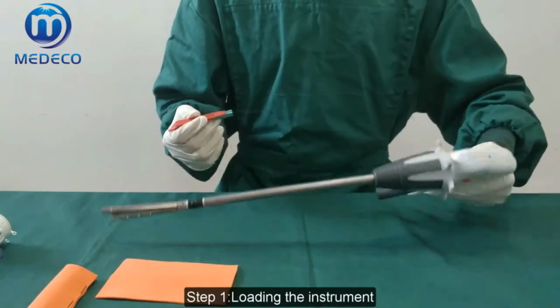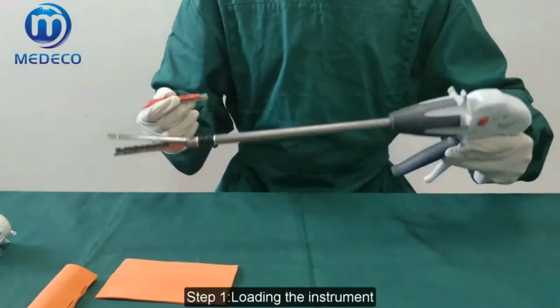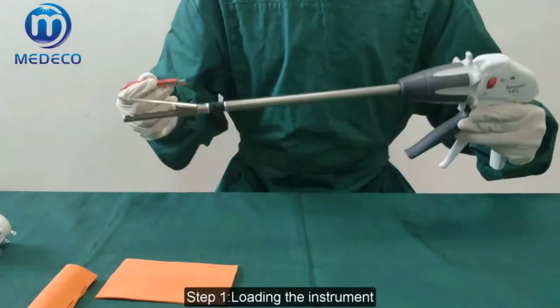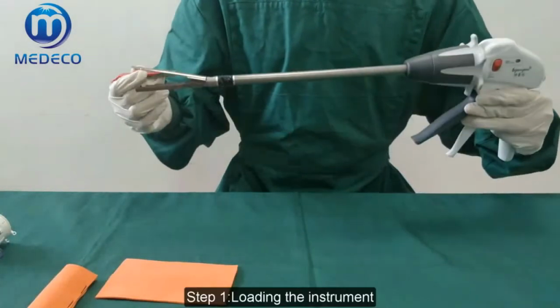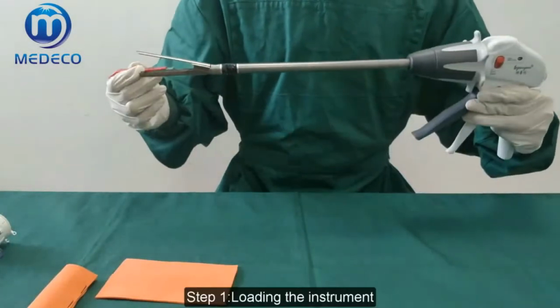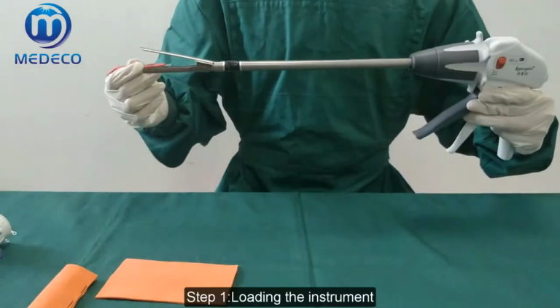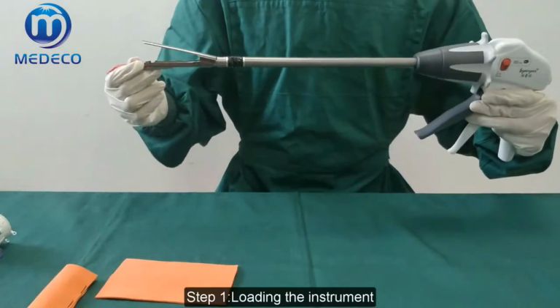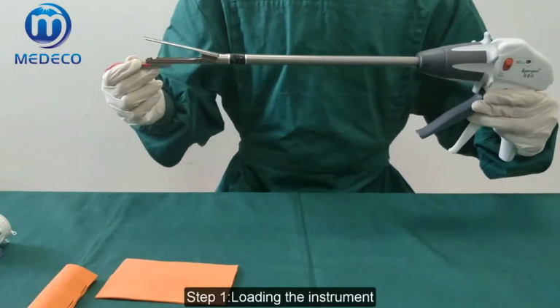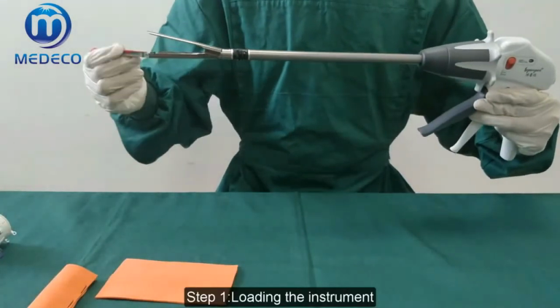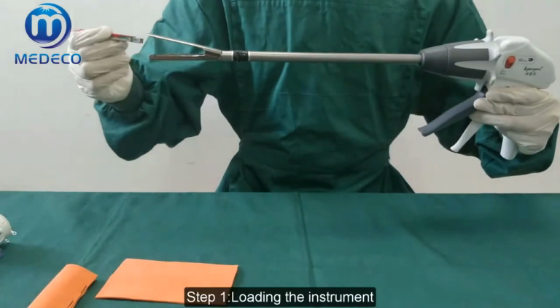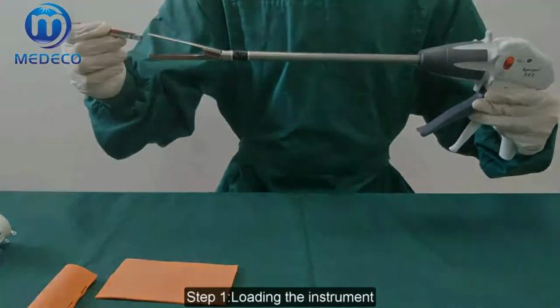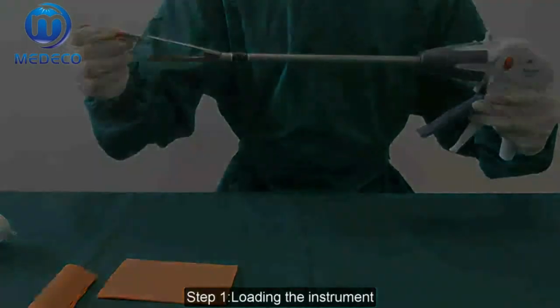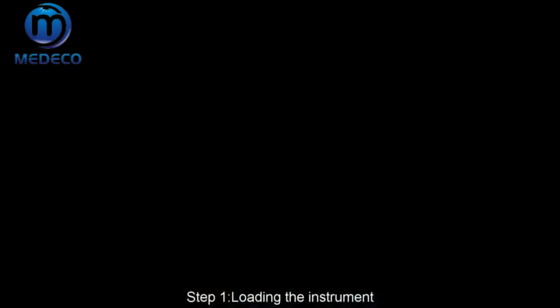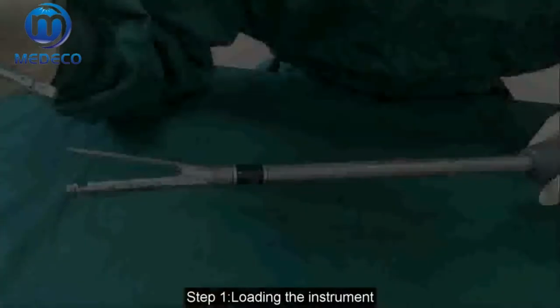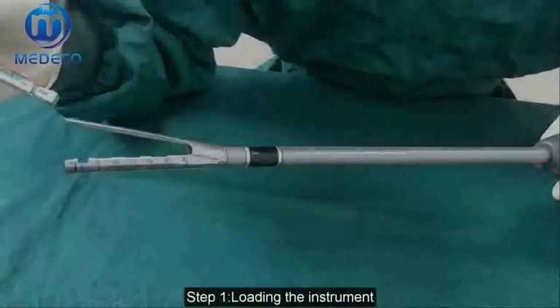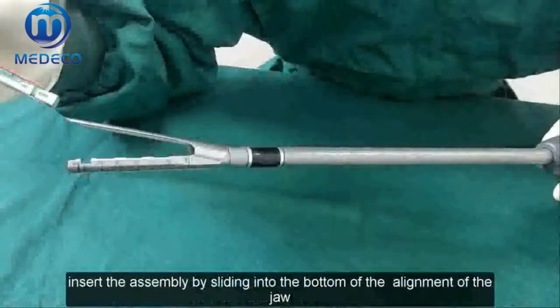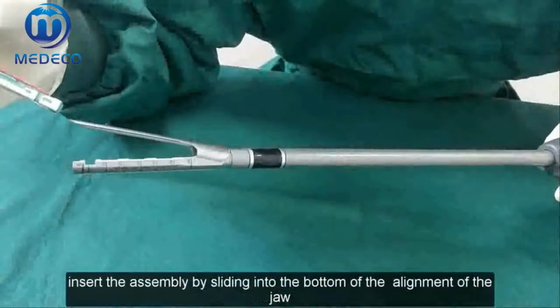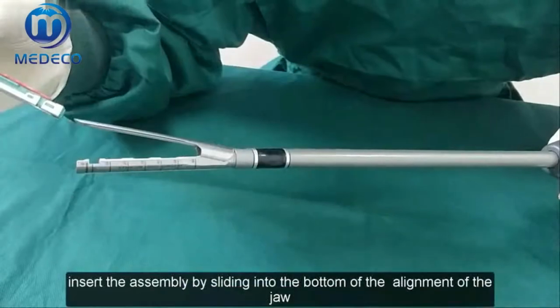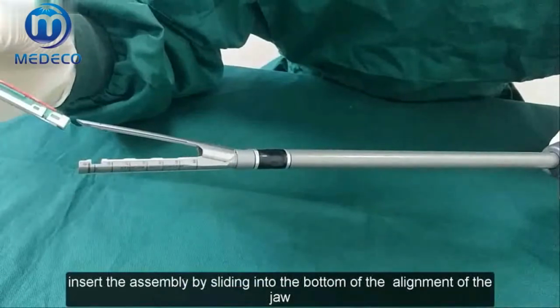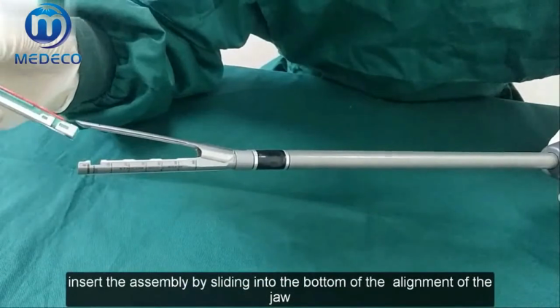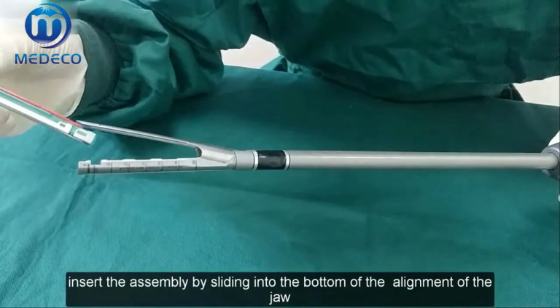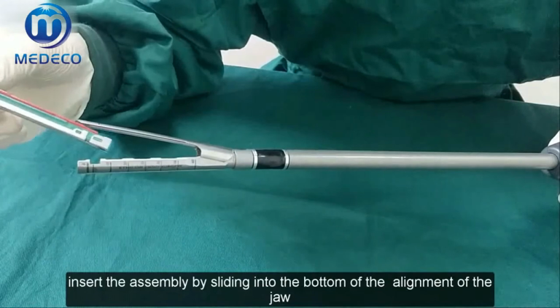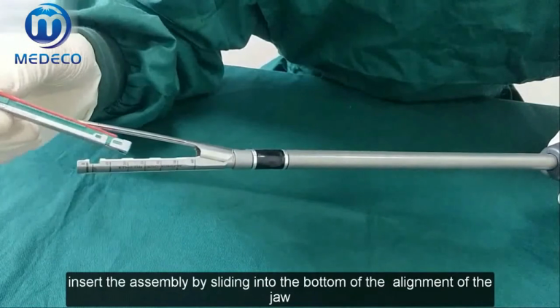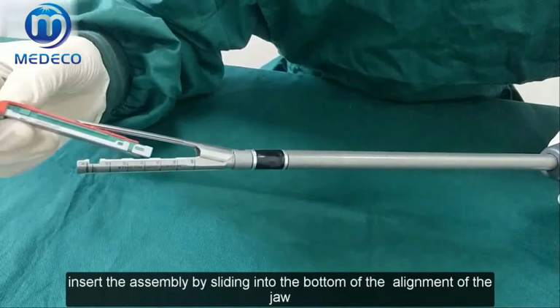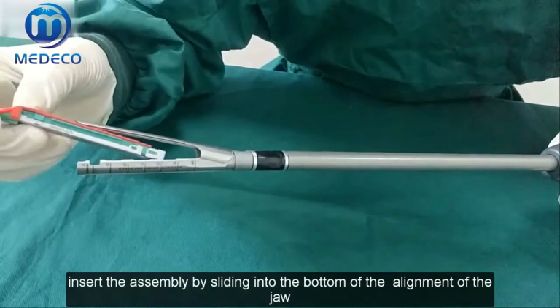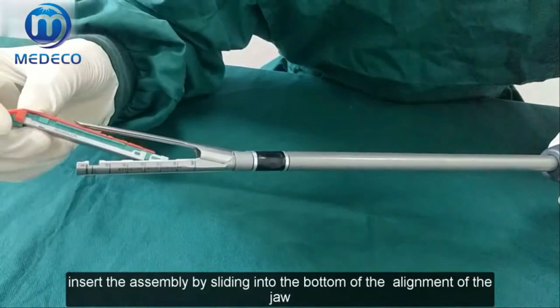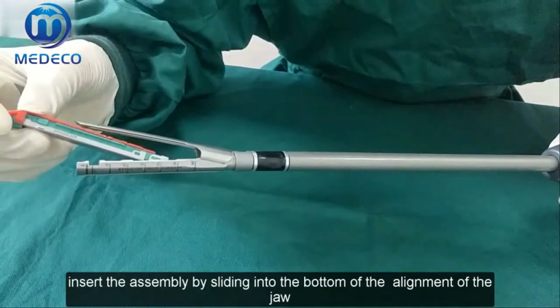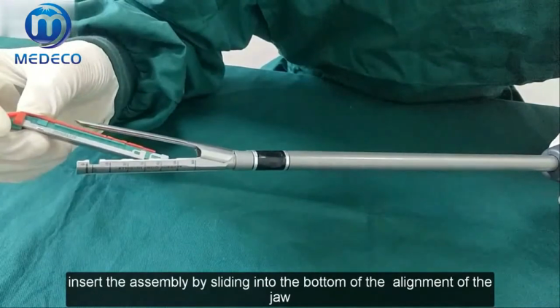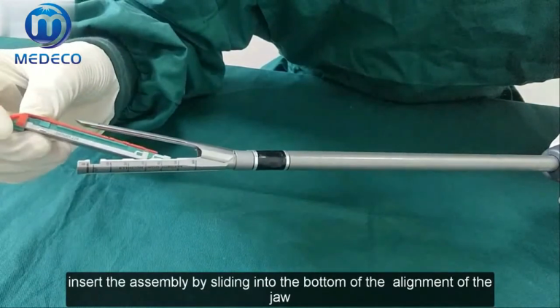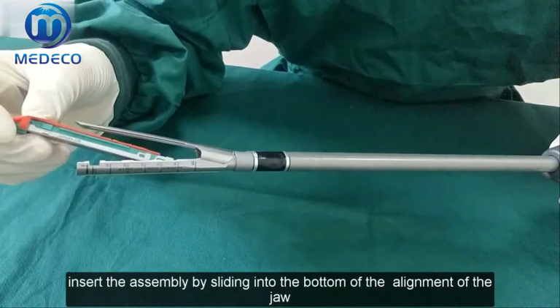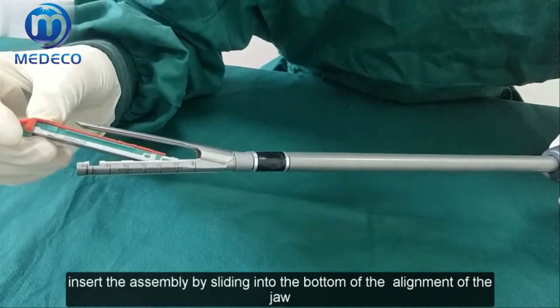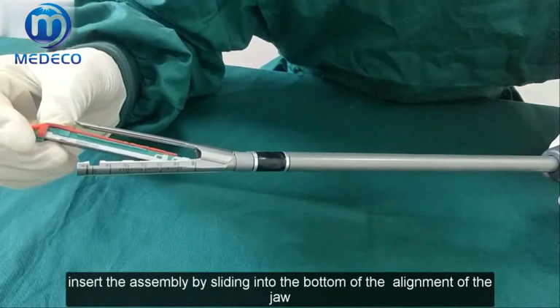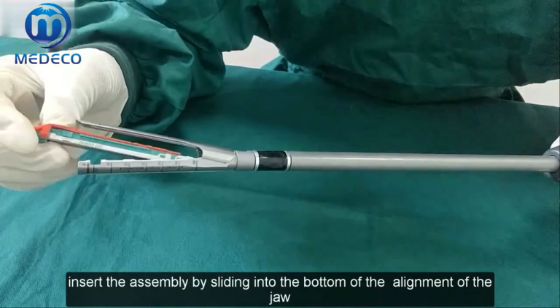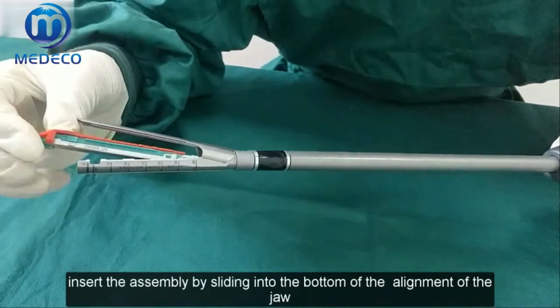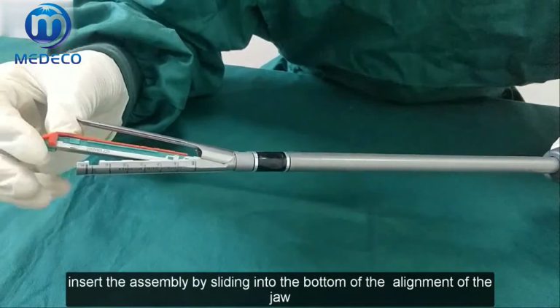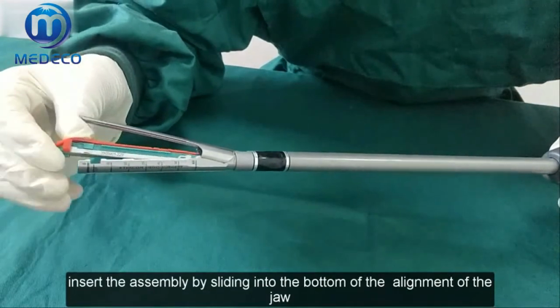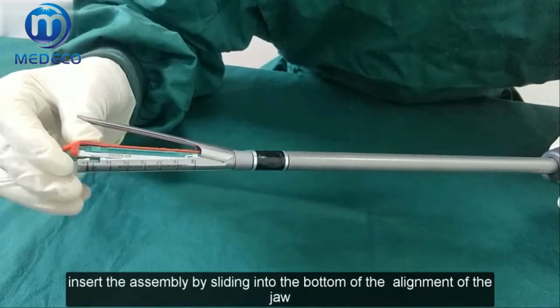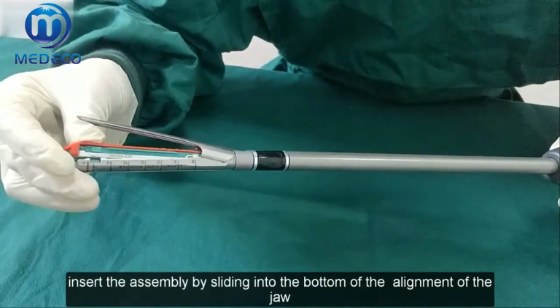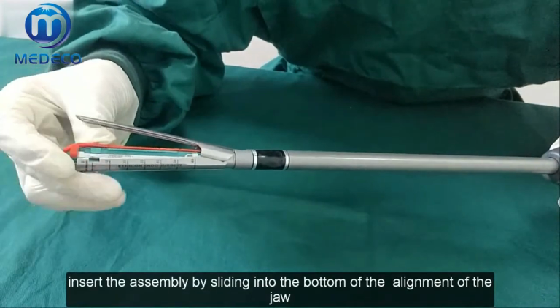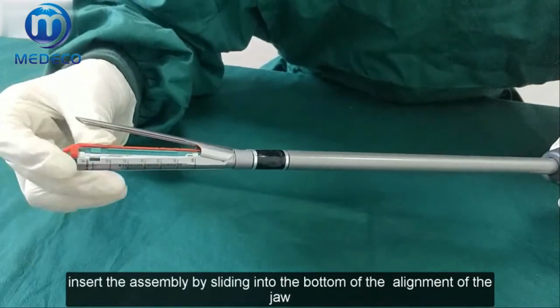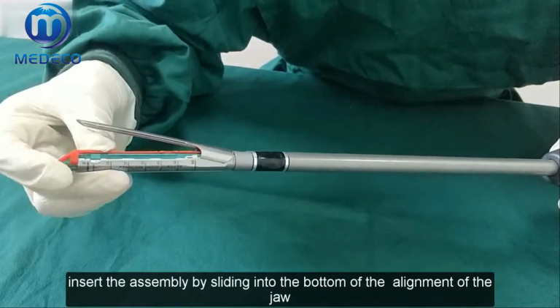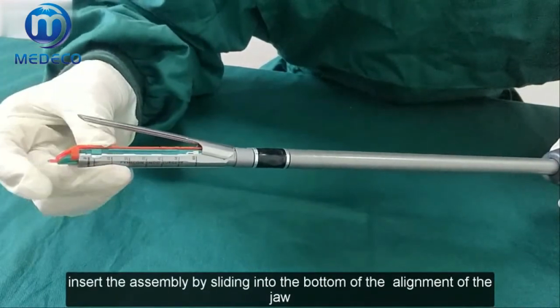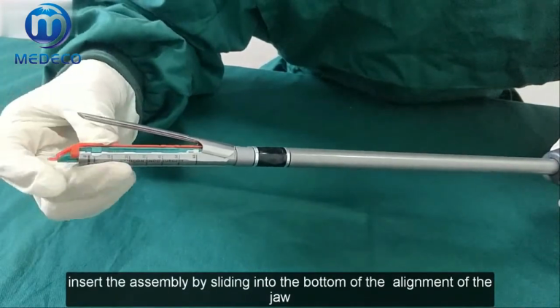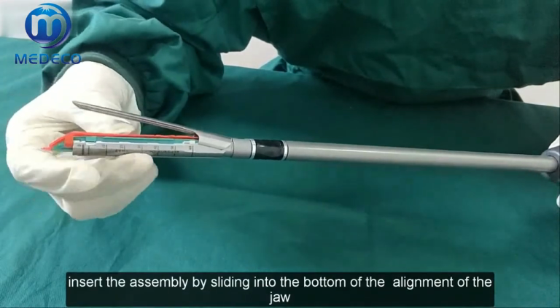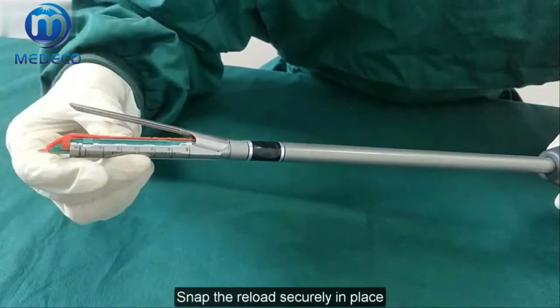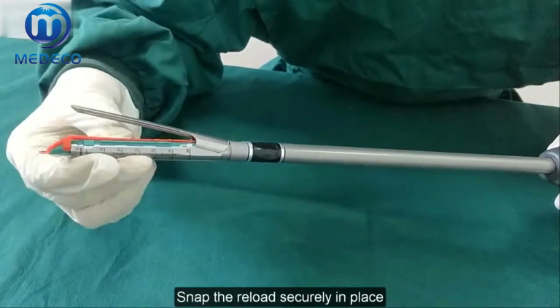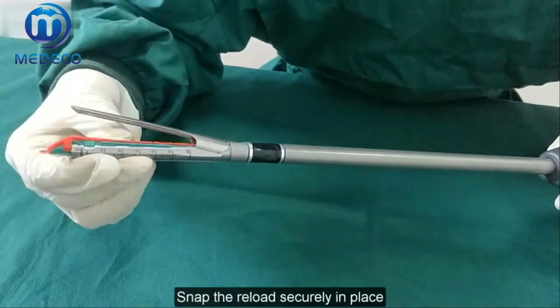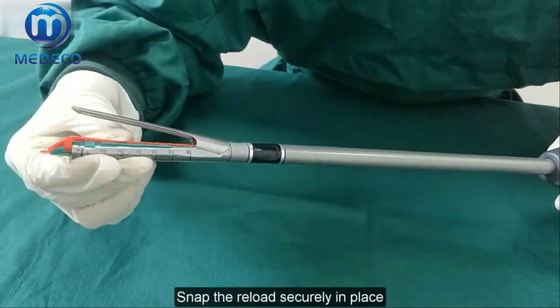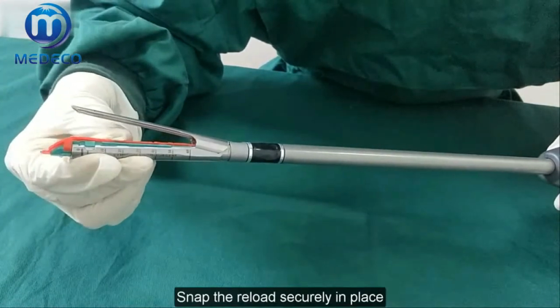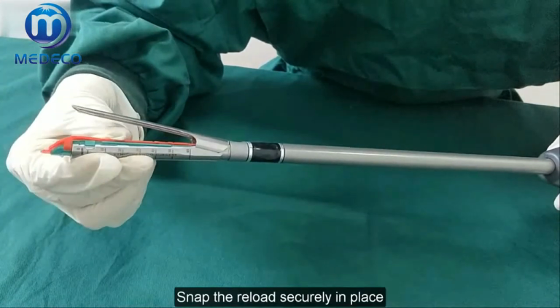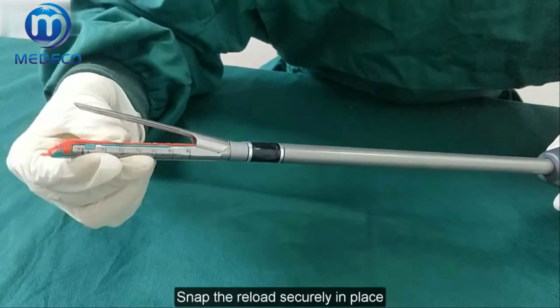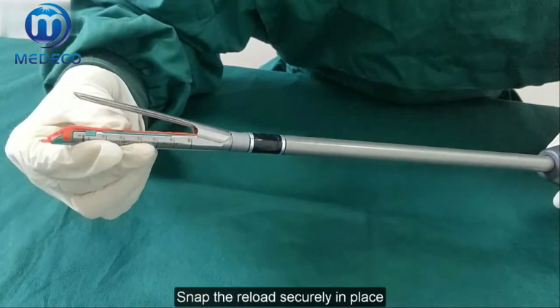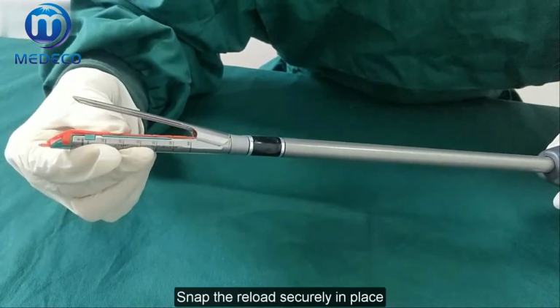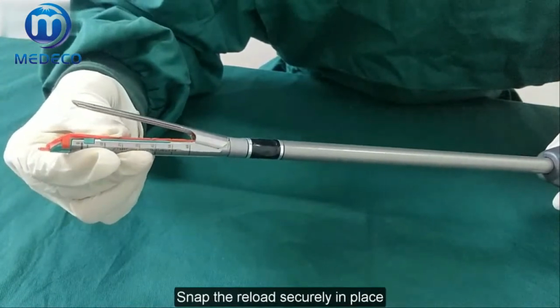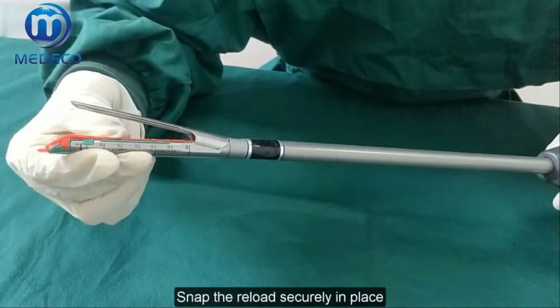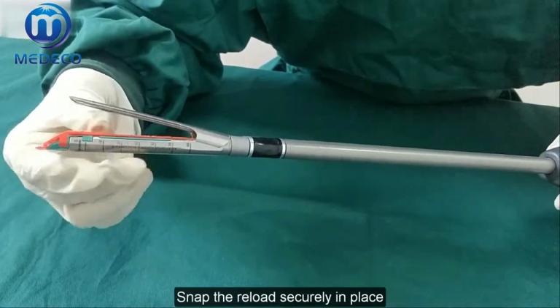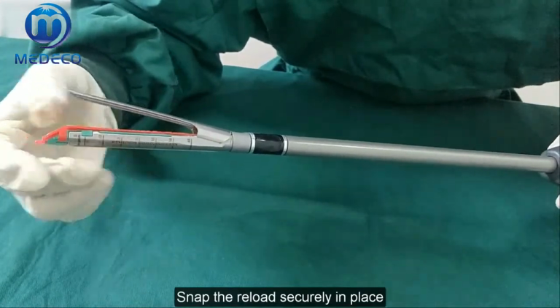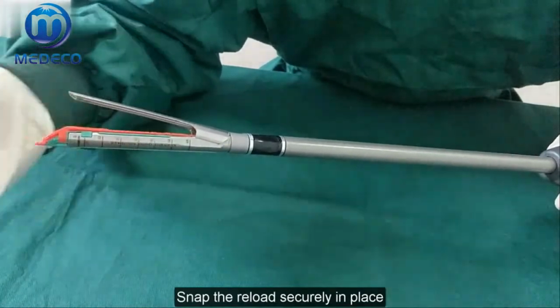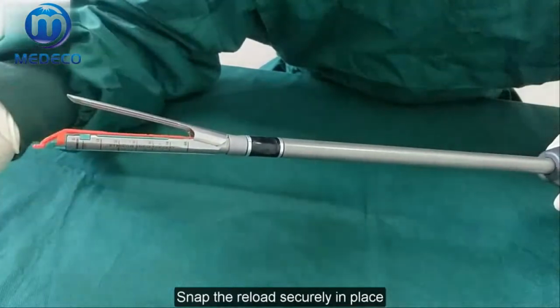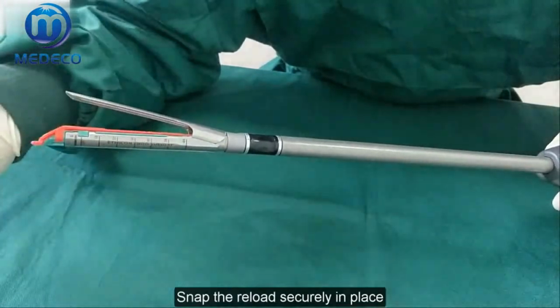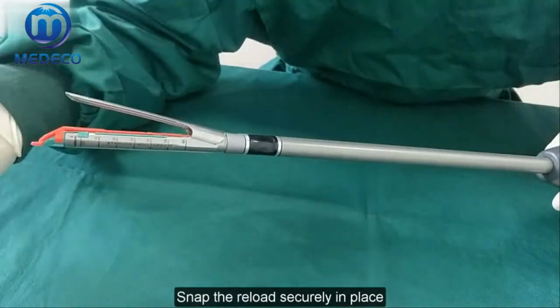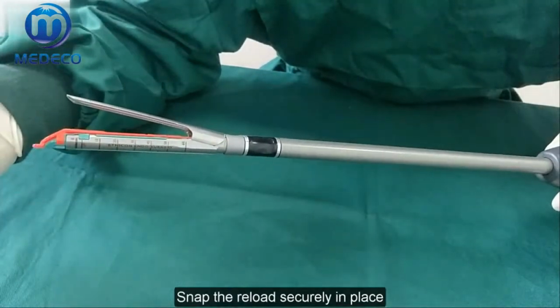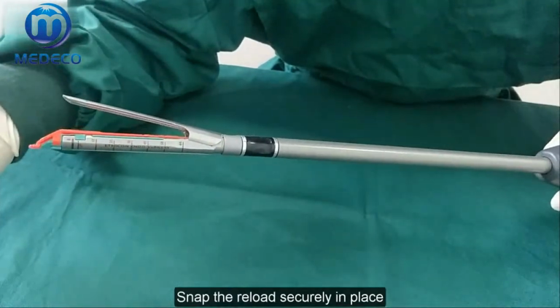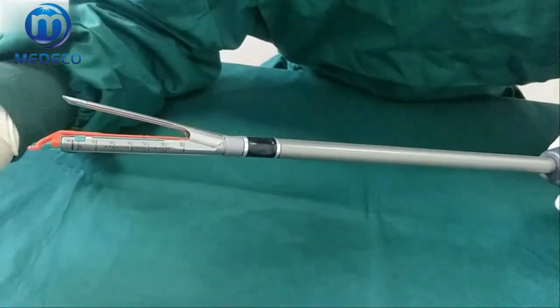Step 1: Loading the instrument. Insert the assembly by sliding it into the bottom of the alignment of the jaw. Snap the load securely in place.